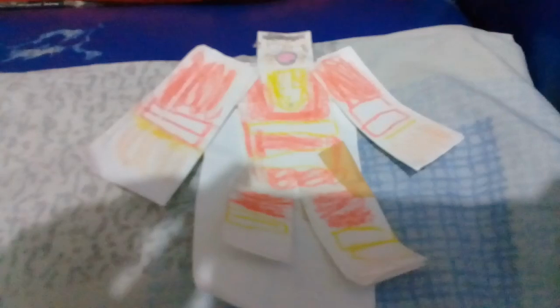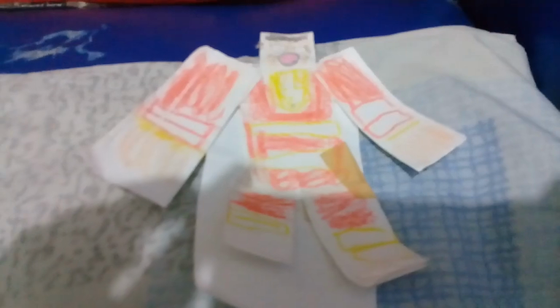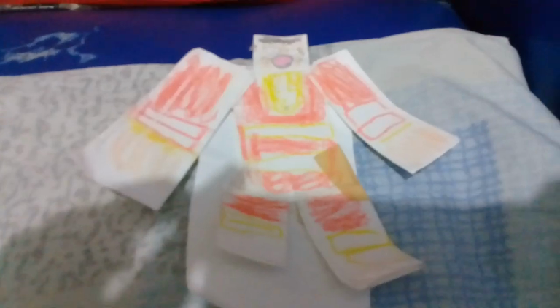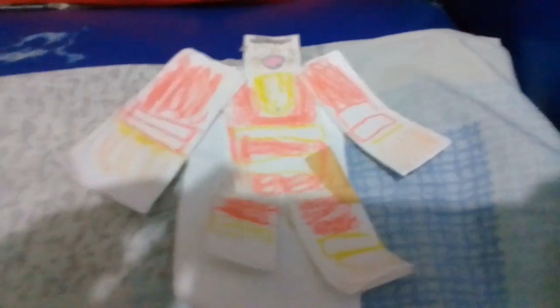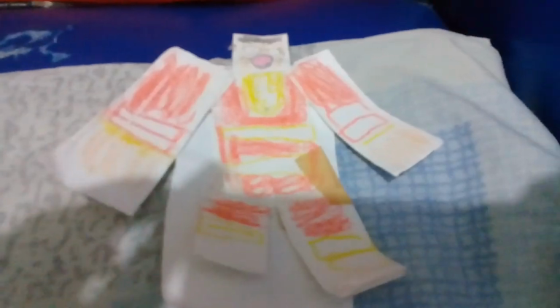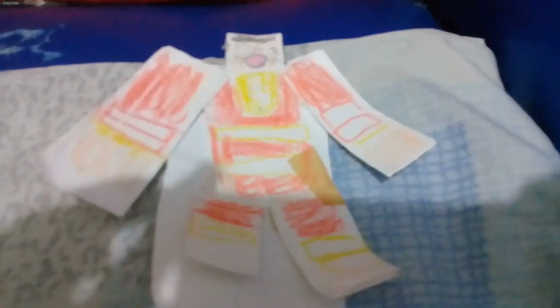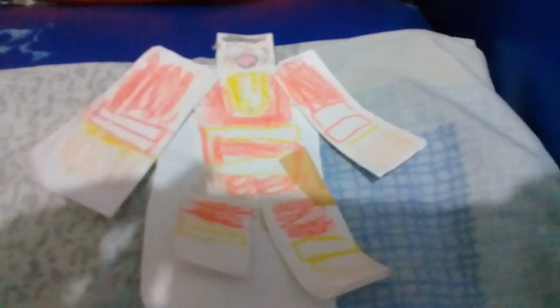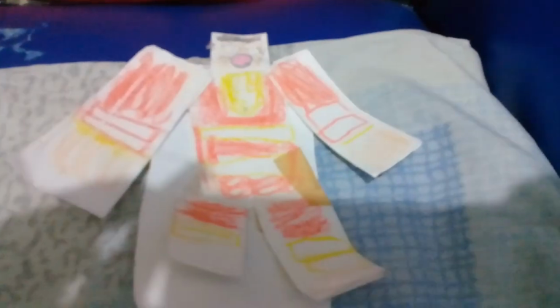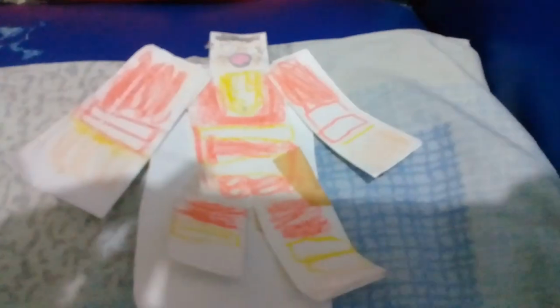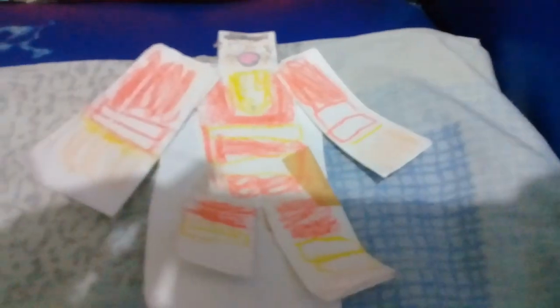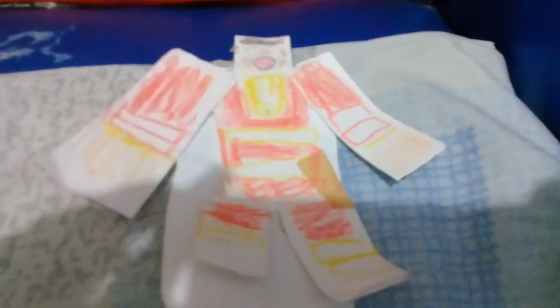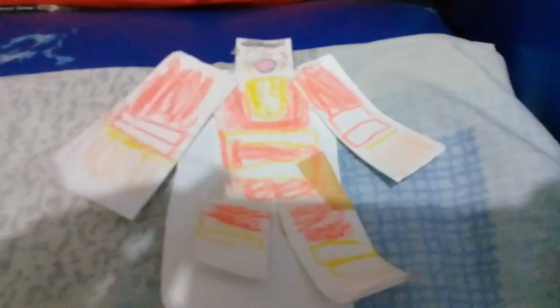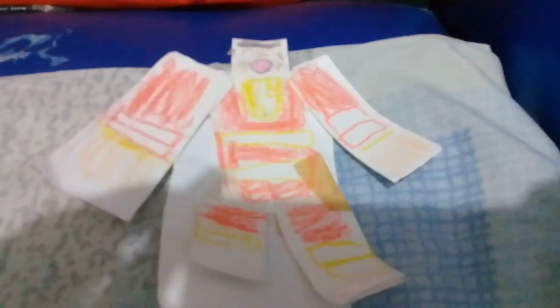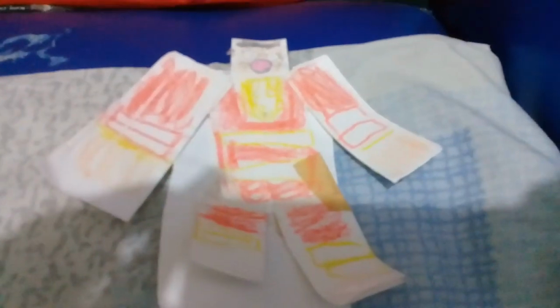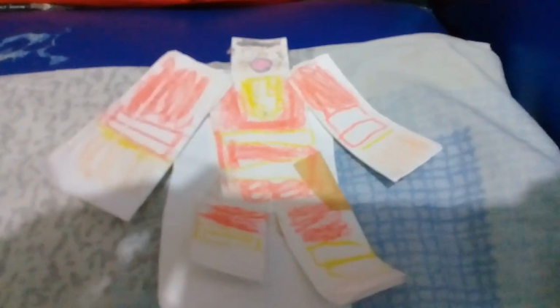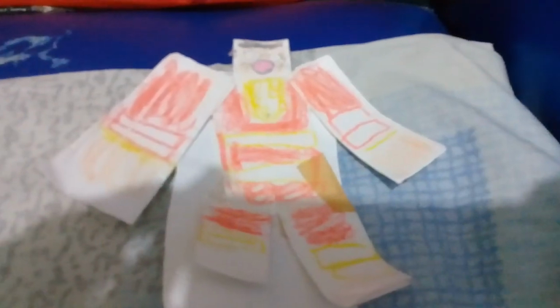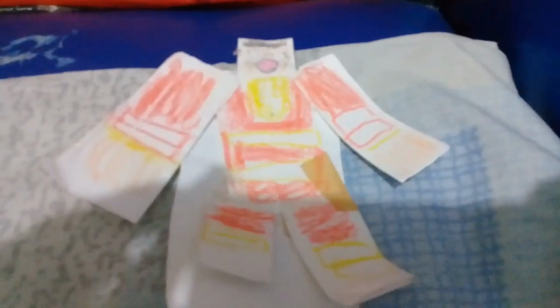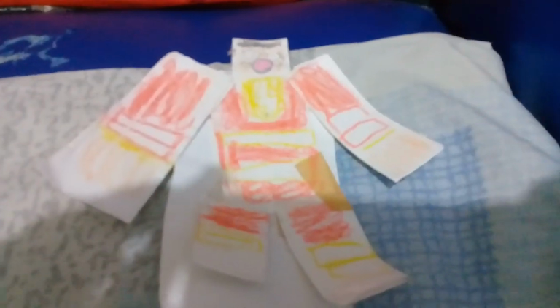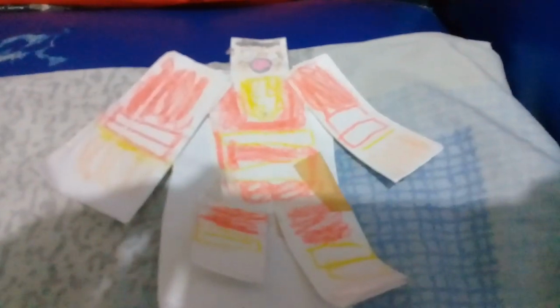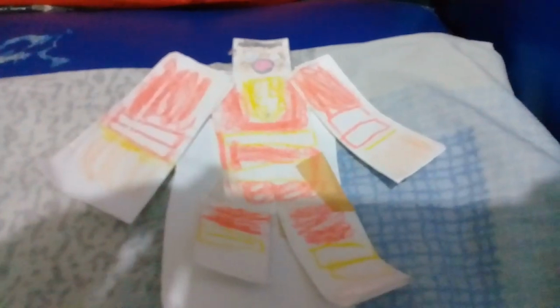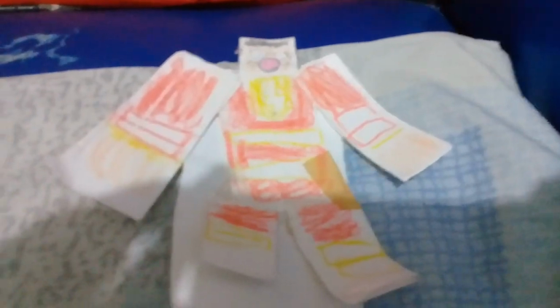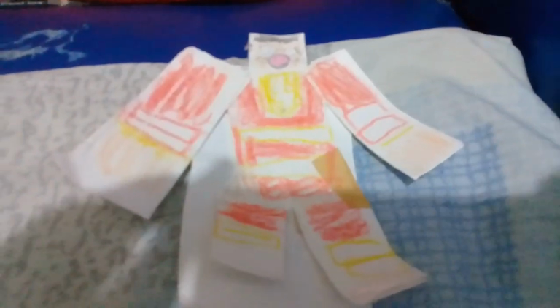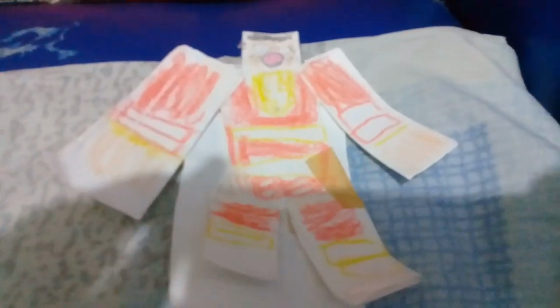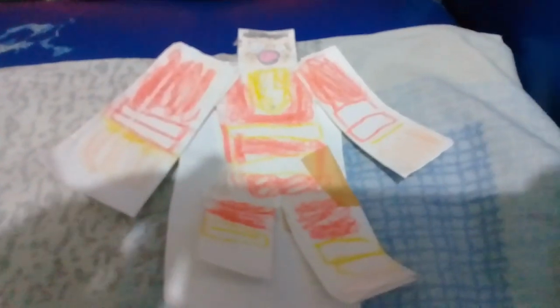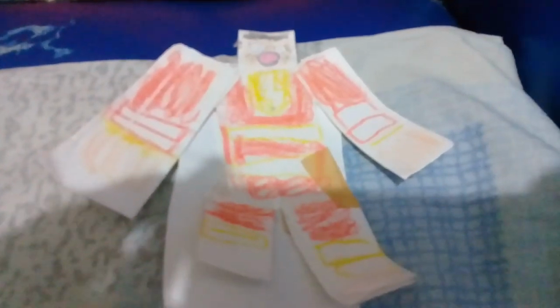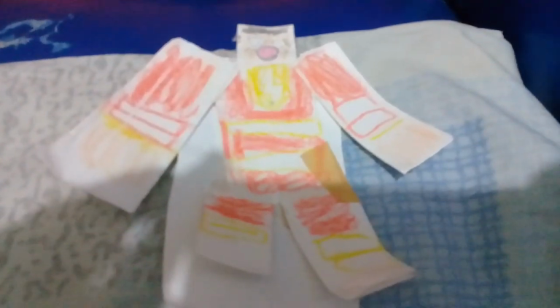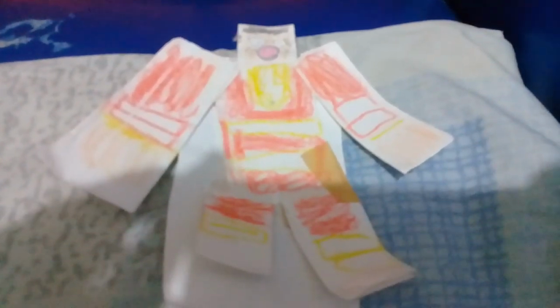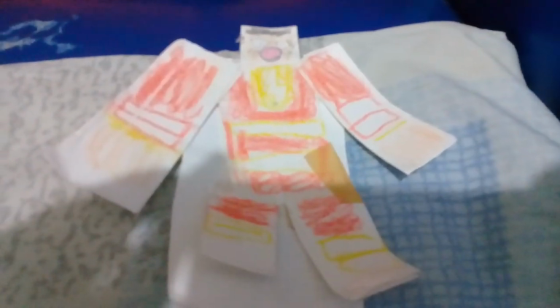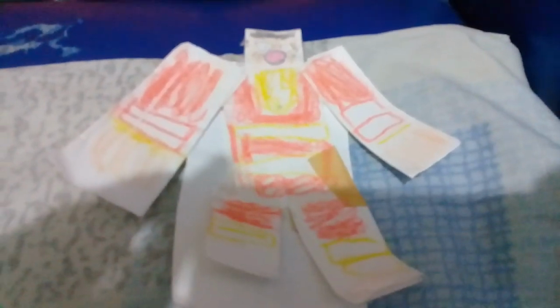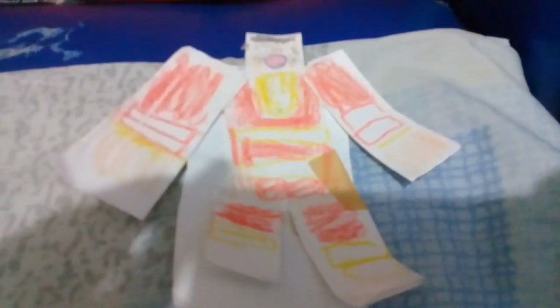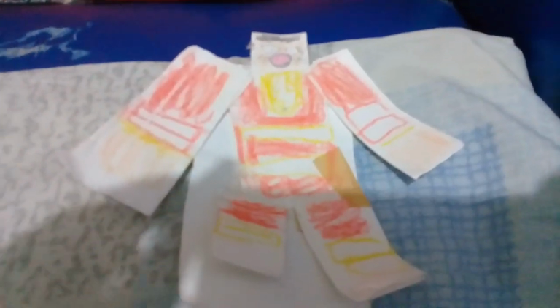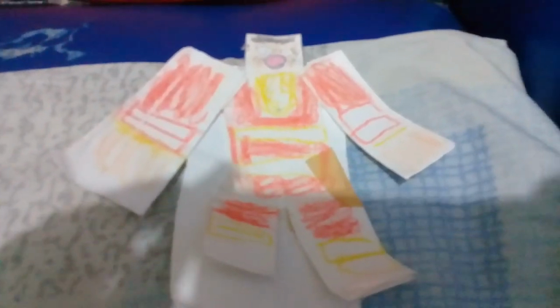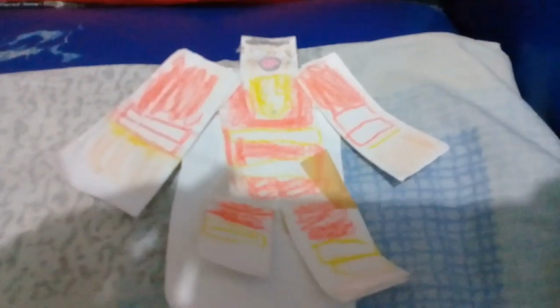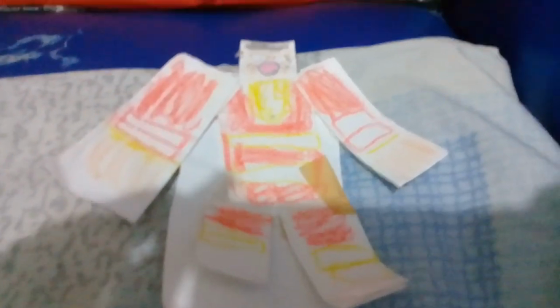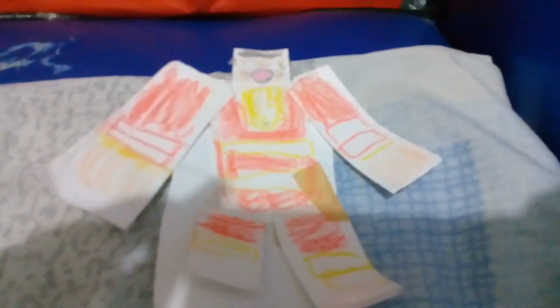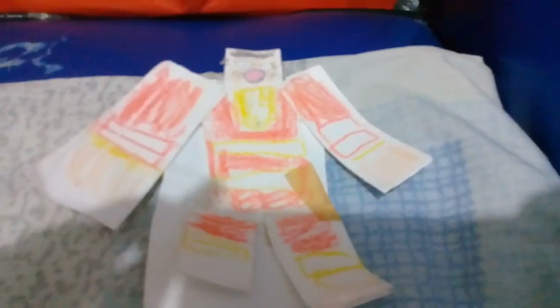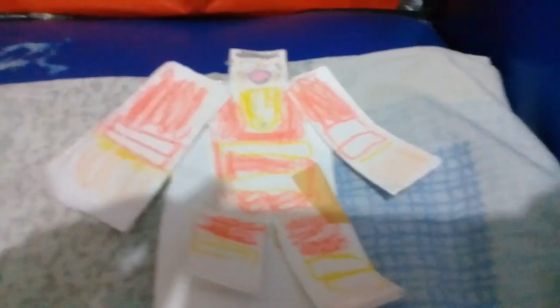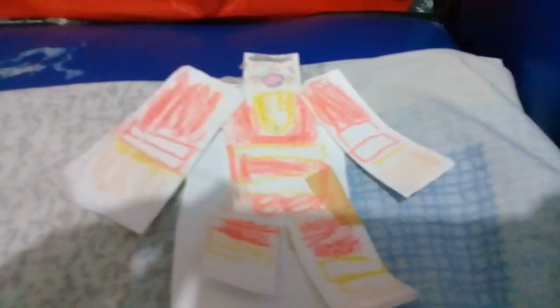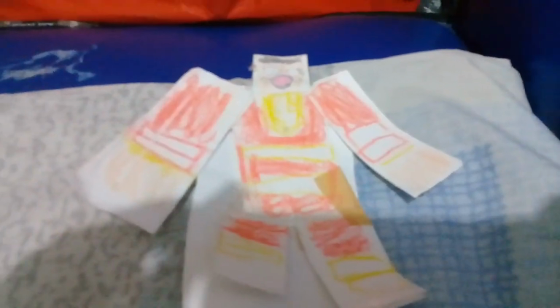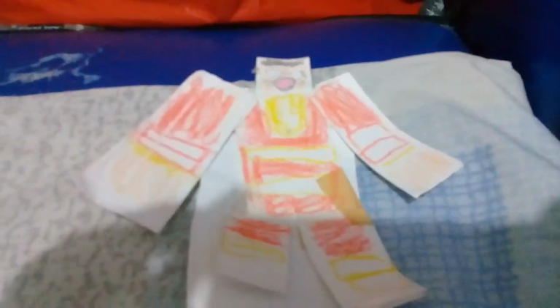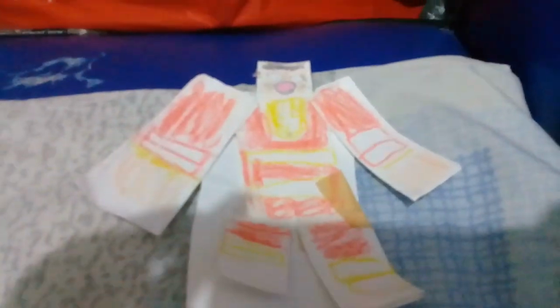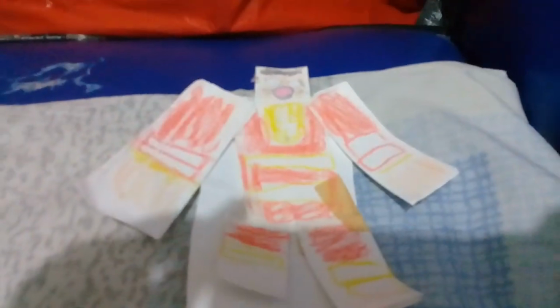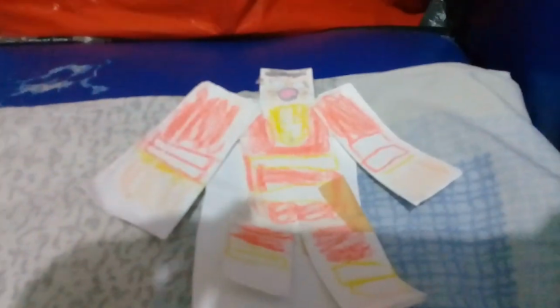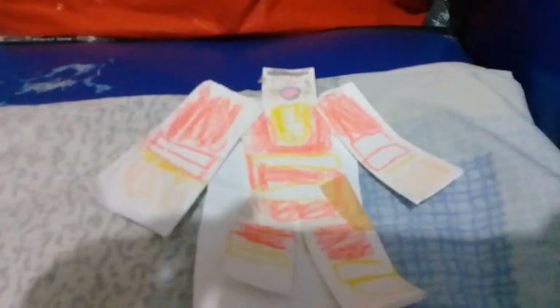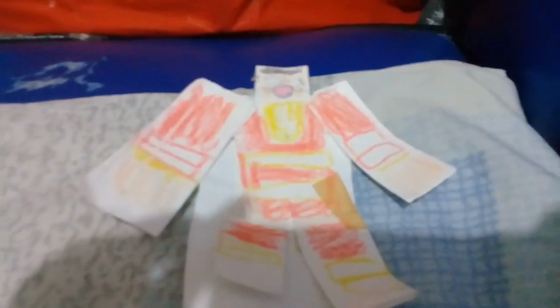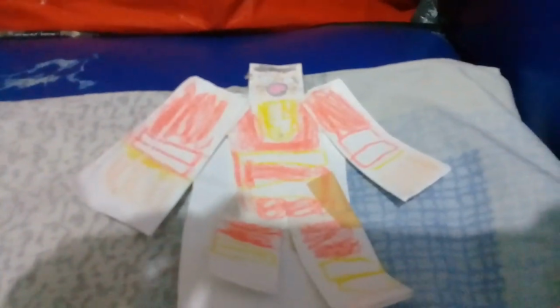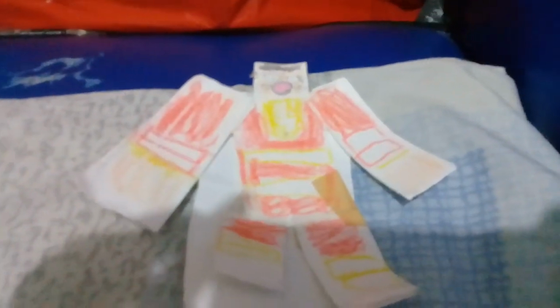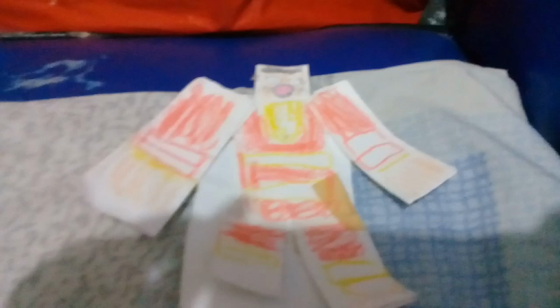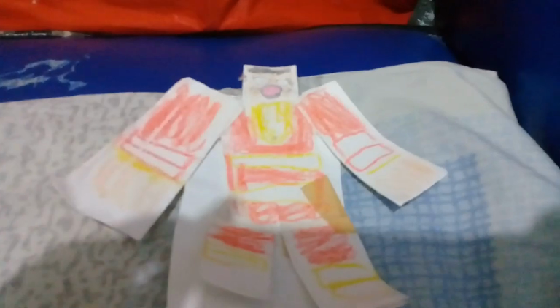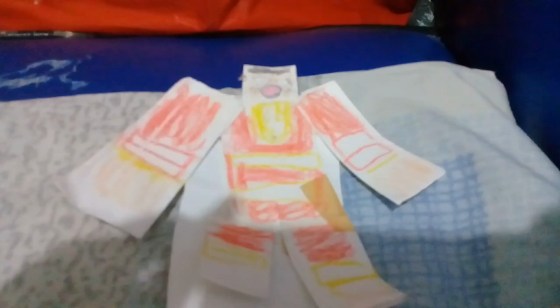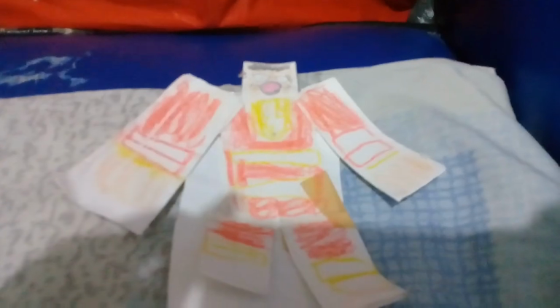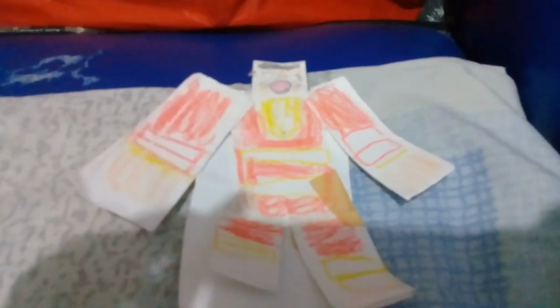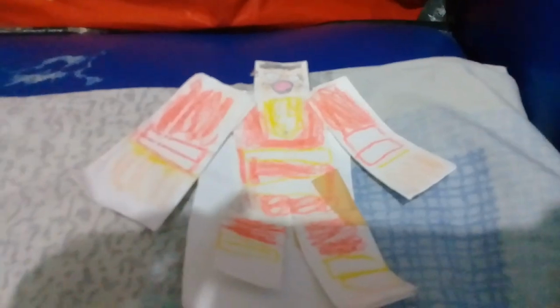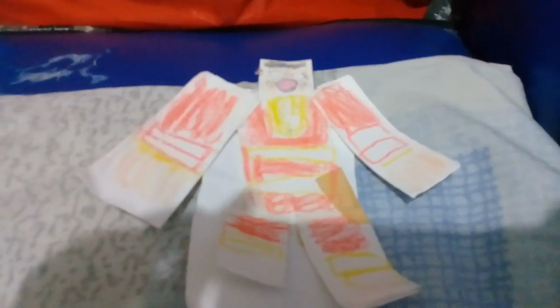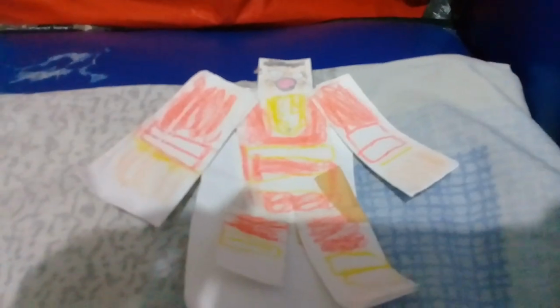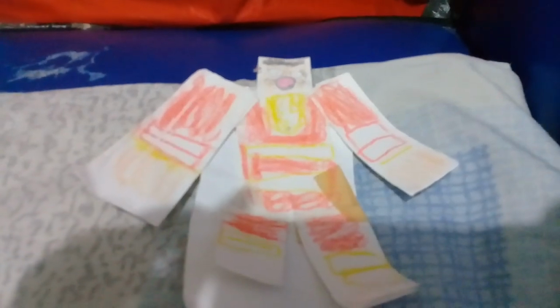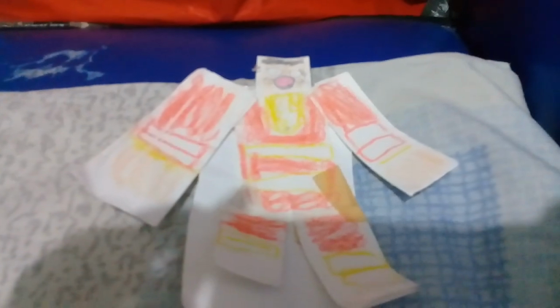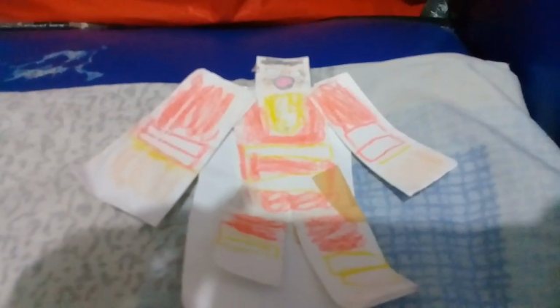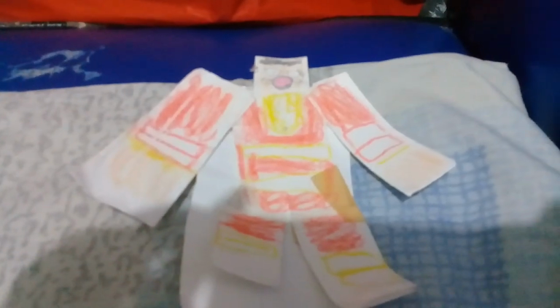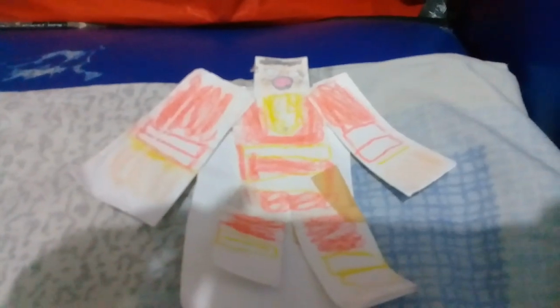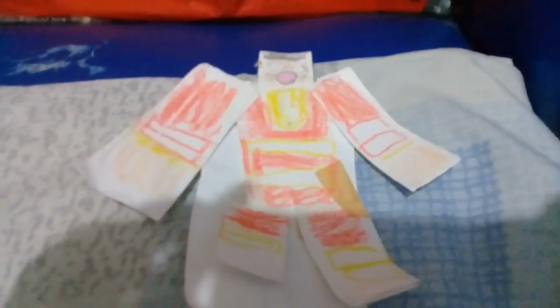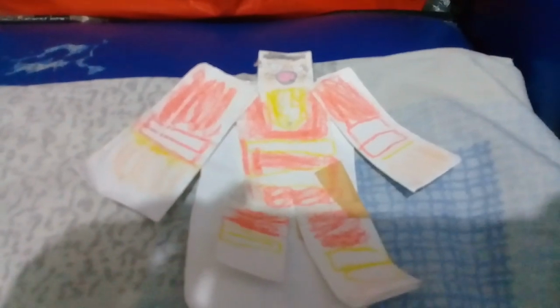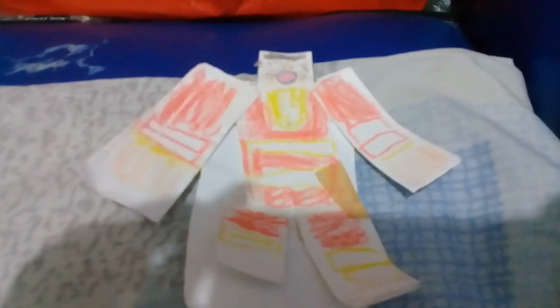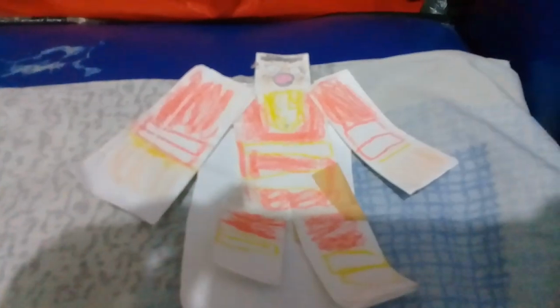Hey guys, welcome back to my video. Today, I'm gonna show you how to make a Shazam action figure with paper easy.